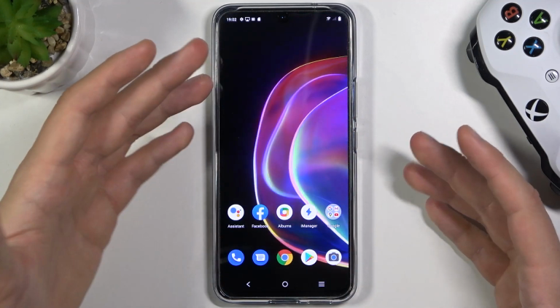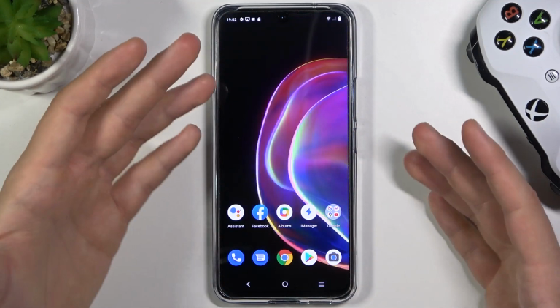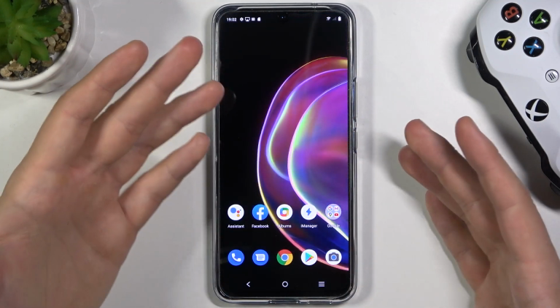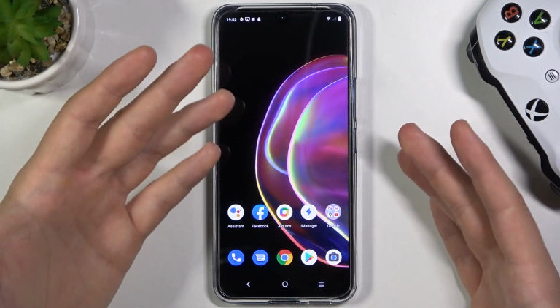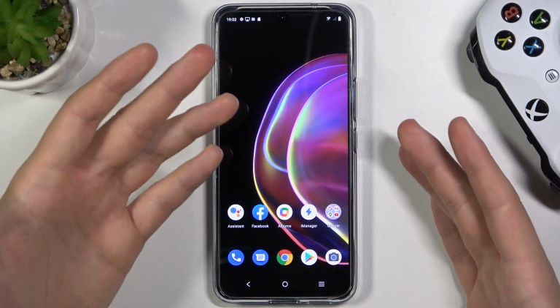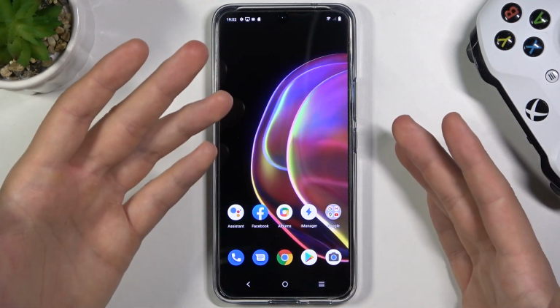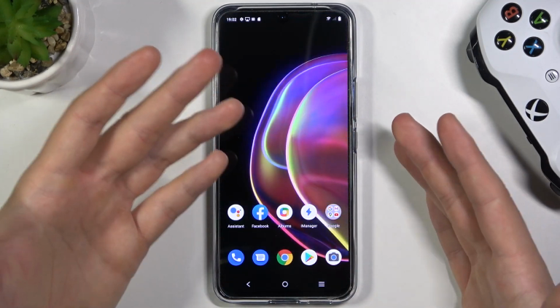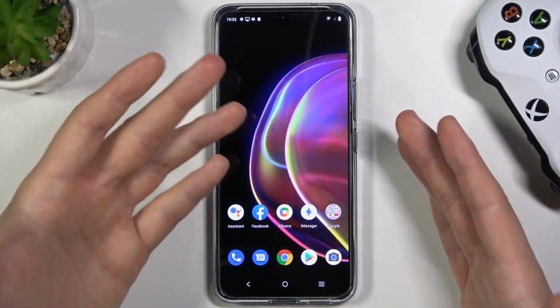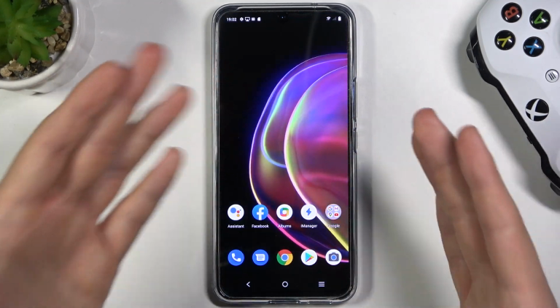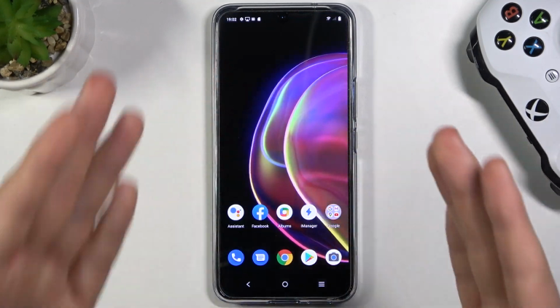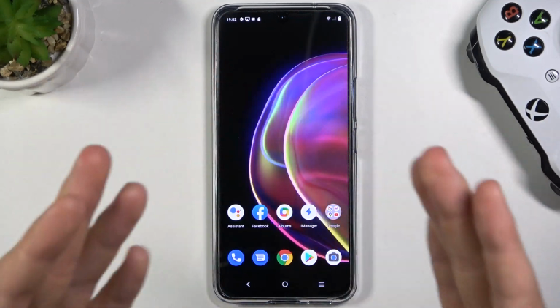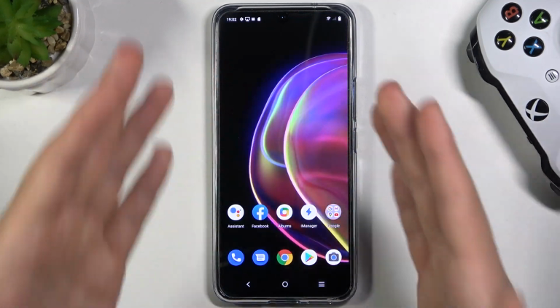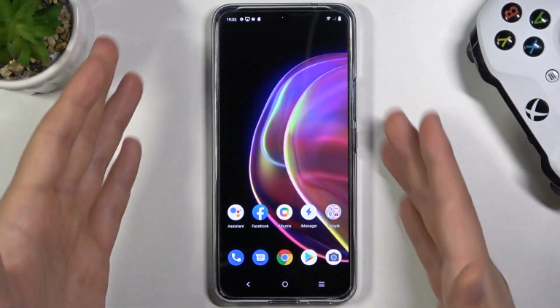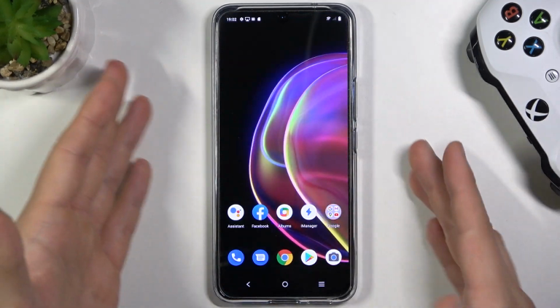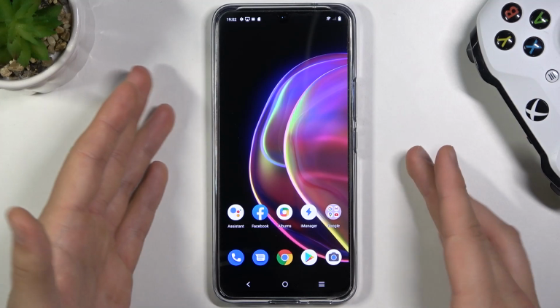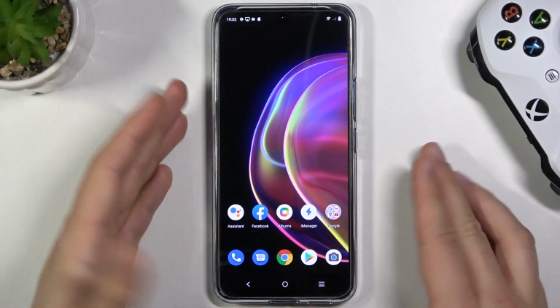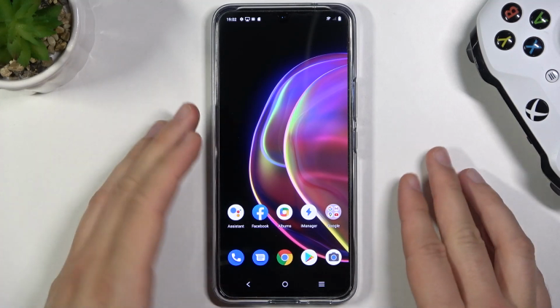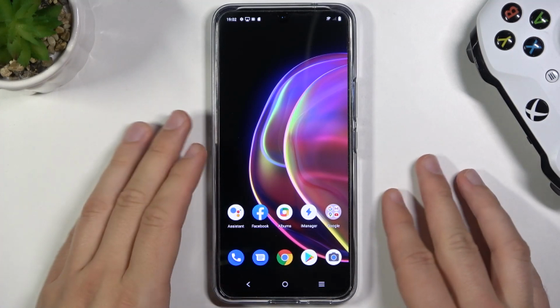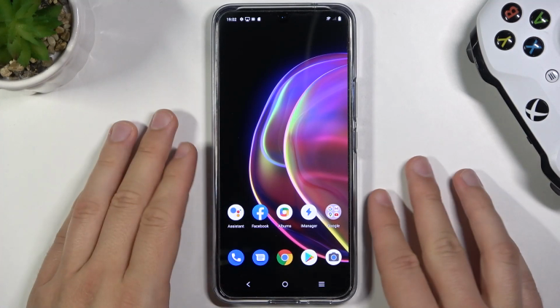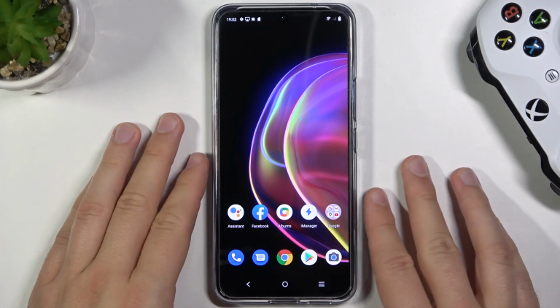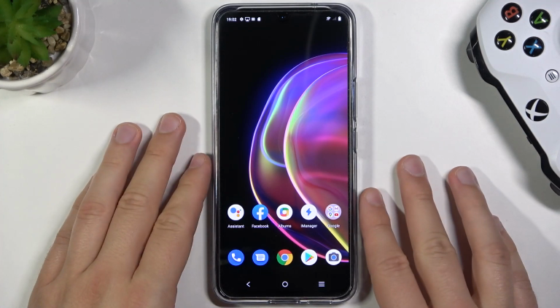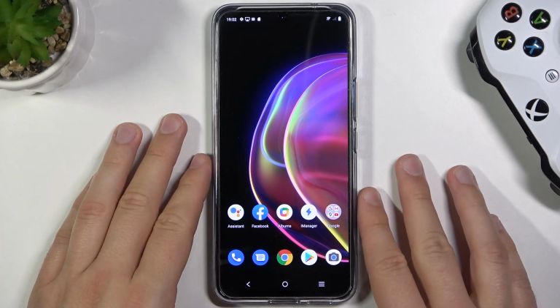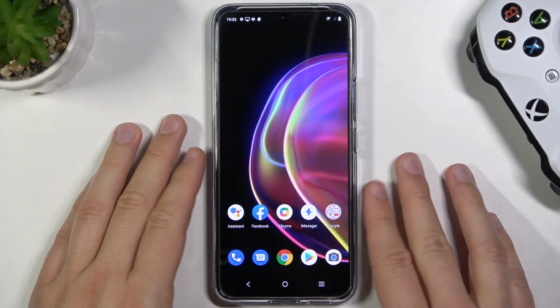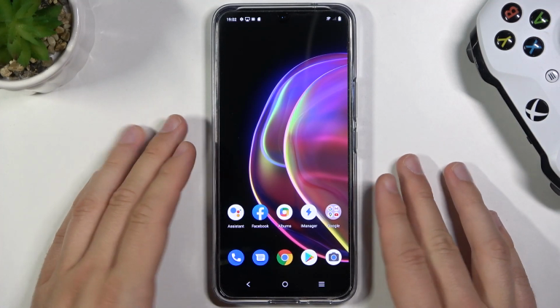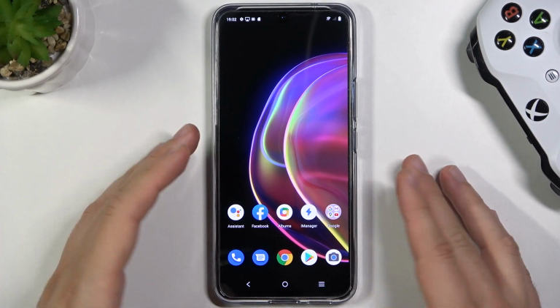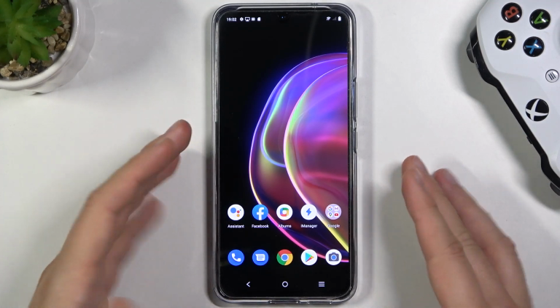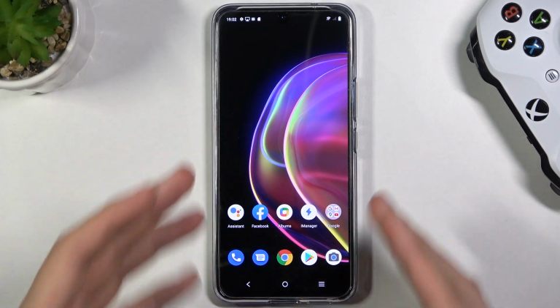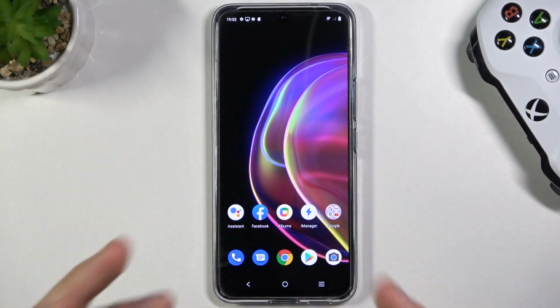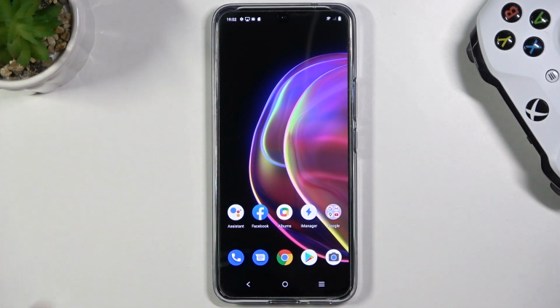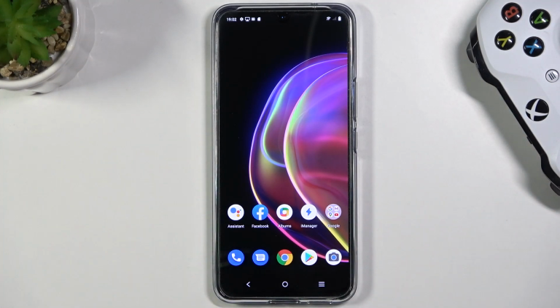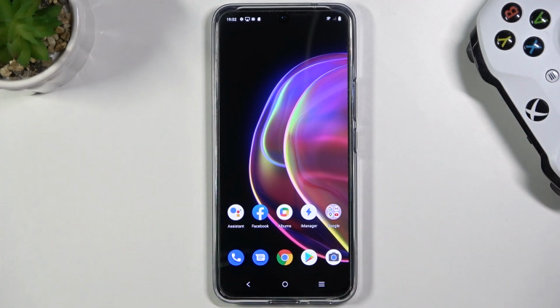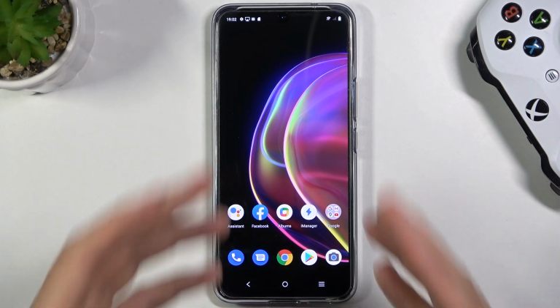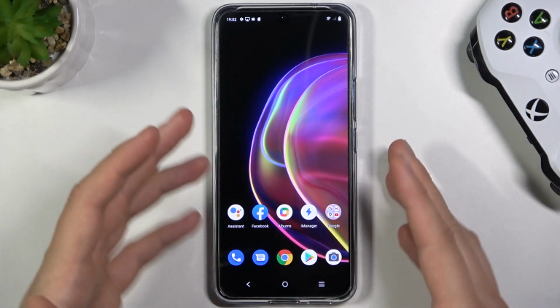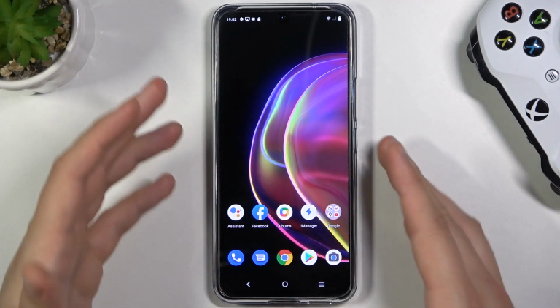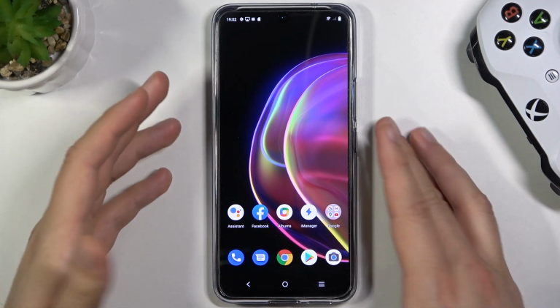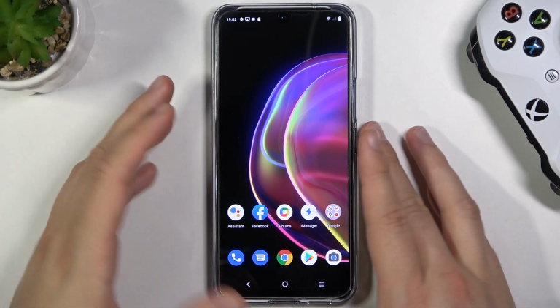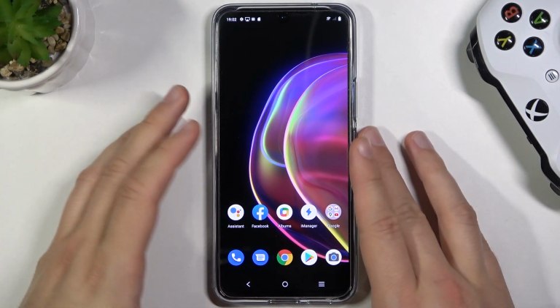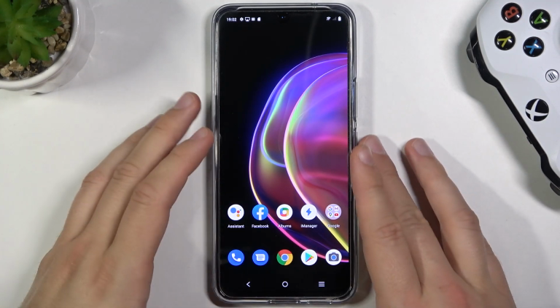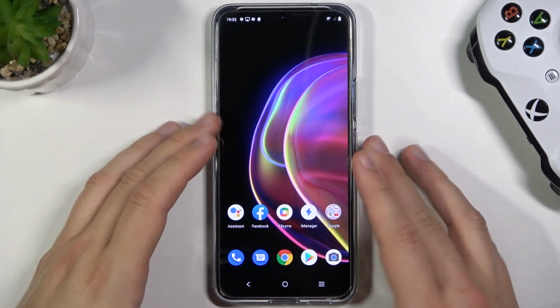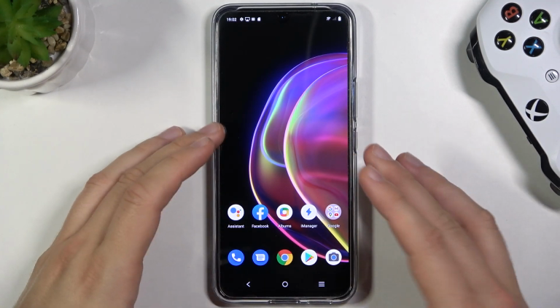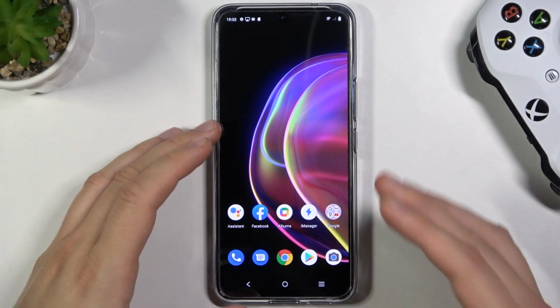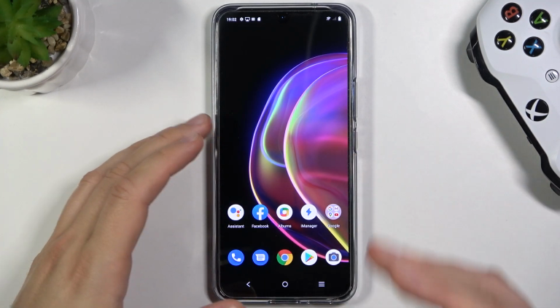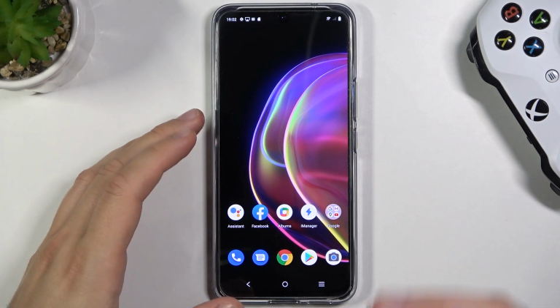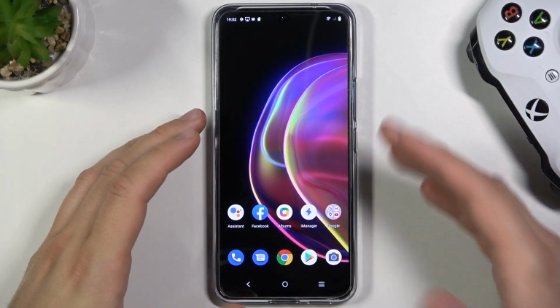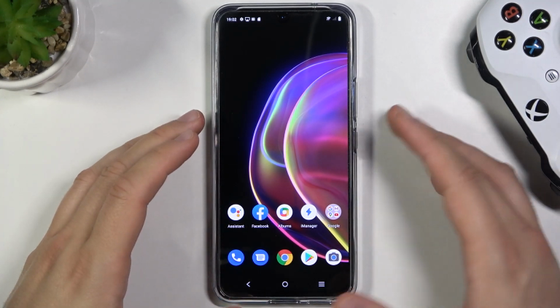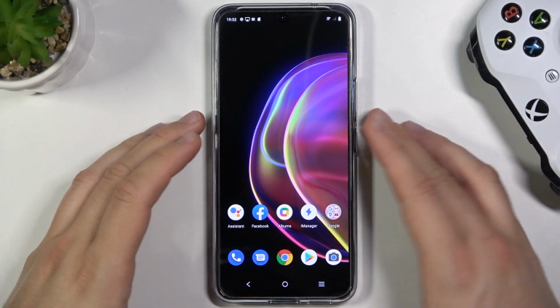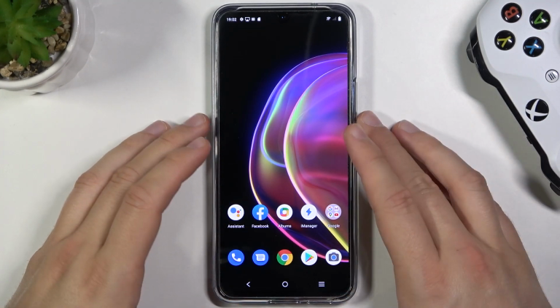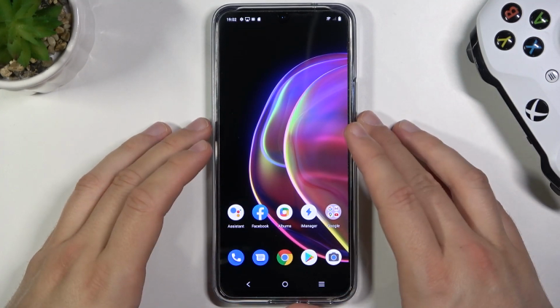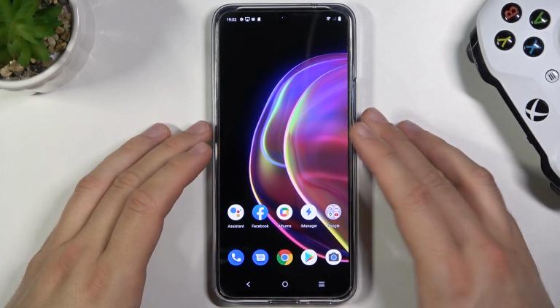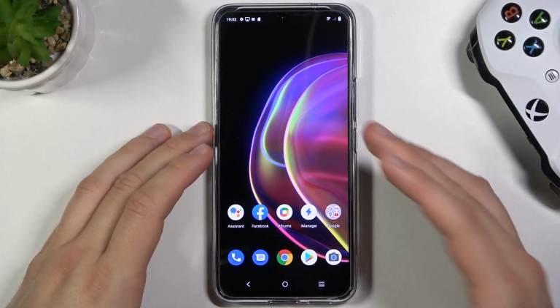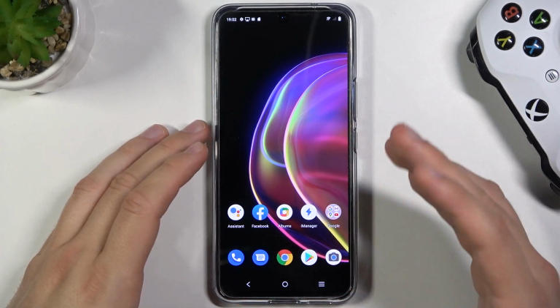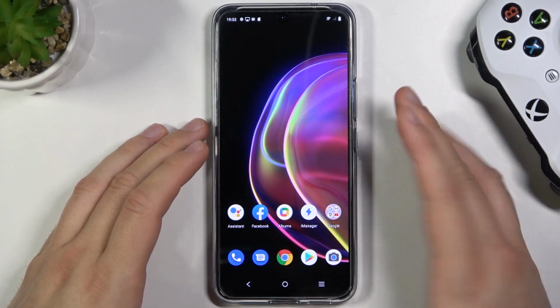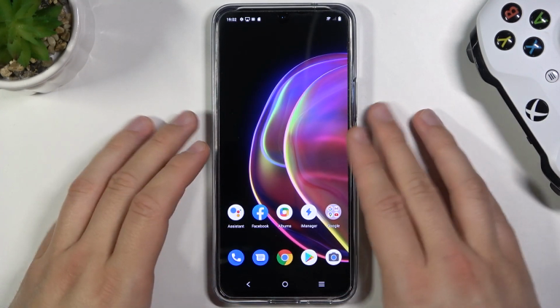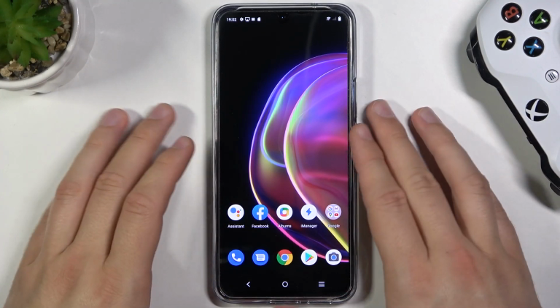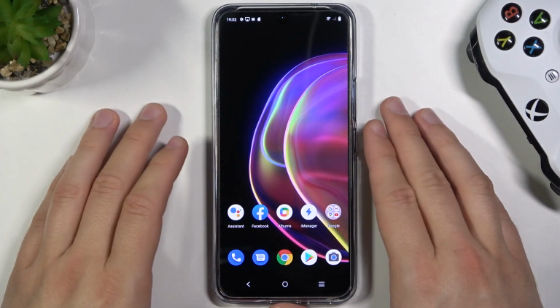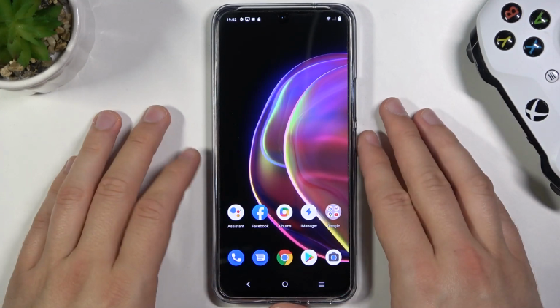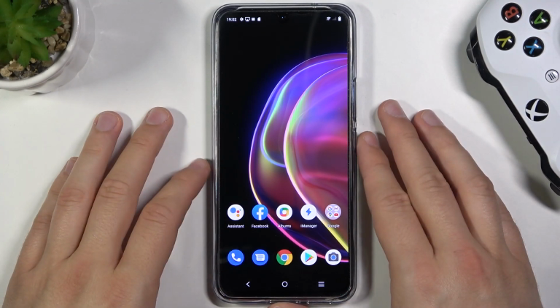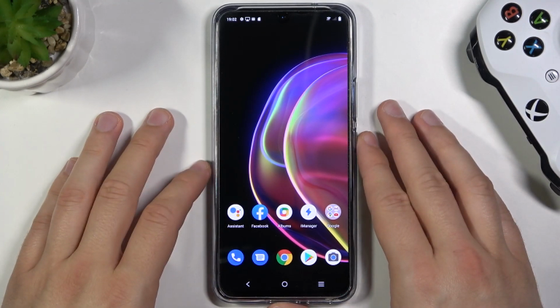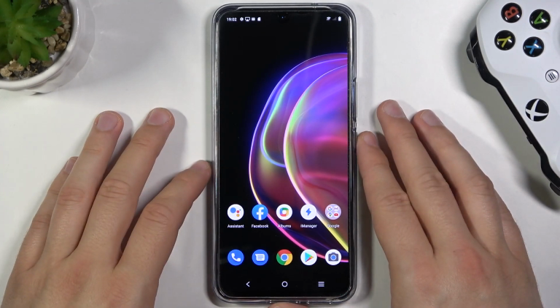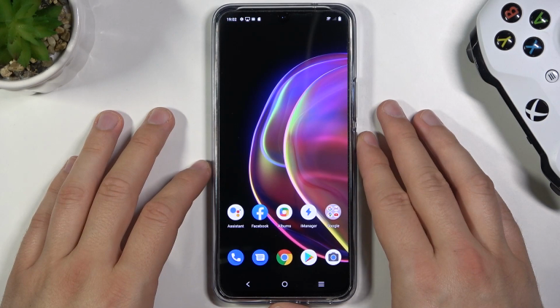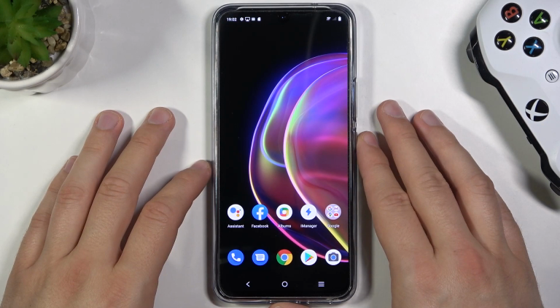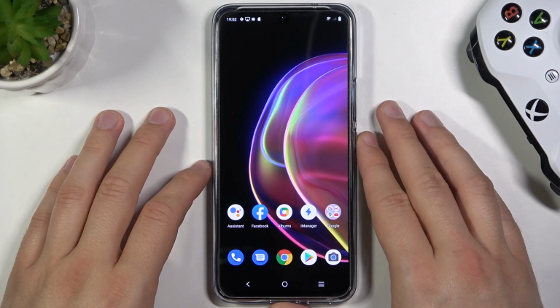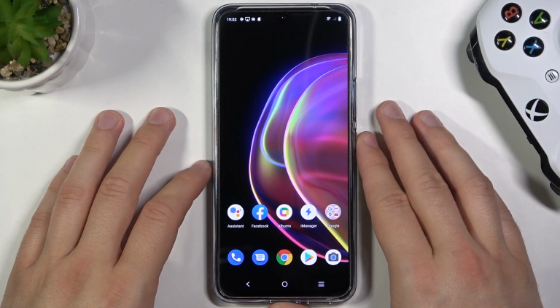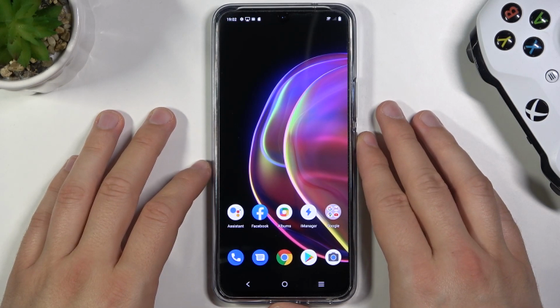So that's how the sensor works in this smartphone. I think it's very good, very sensitive, very fast and very reliable.